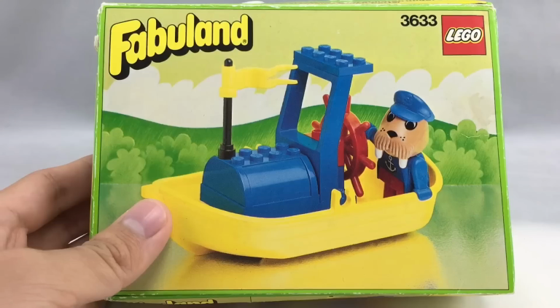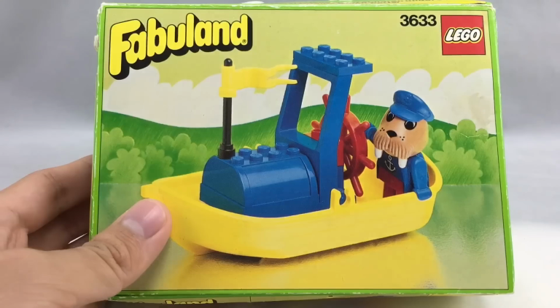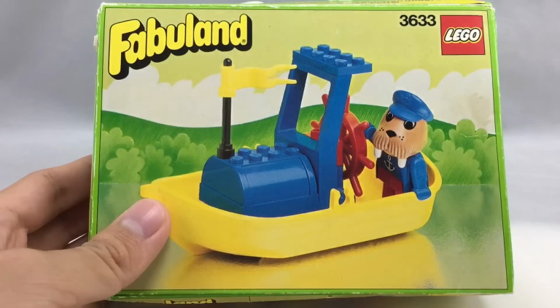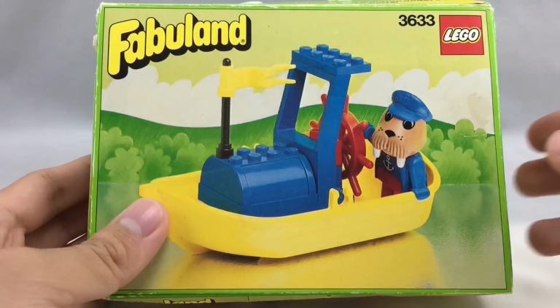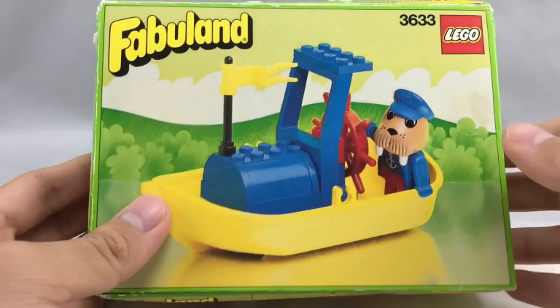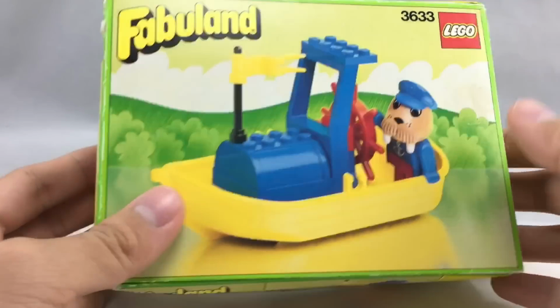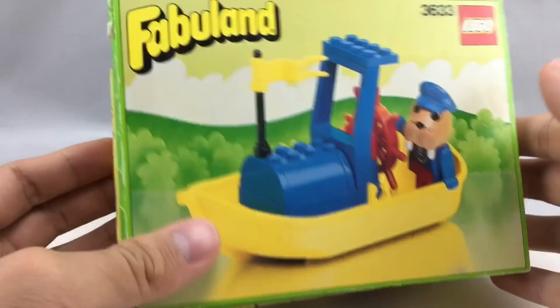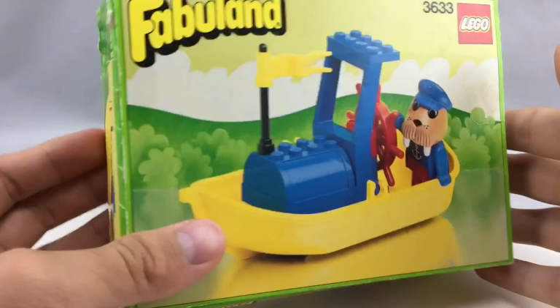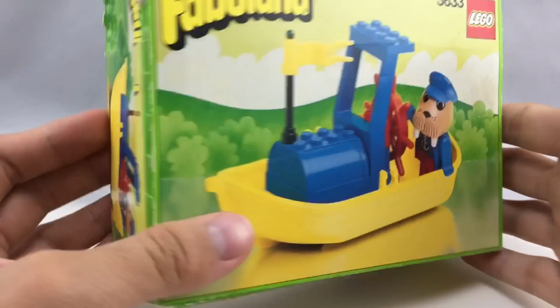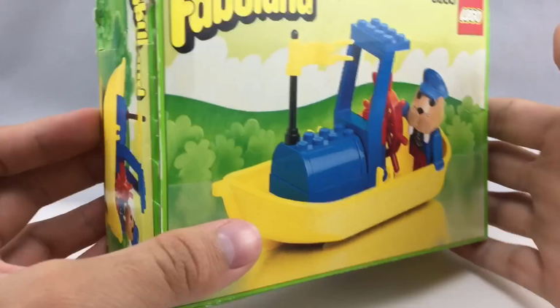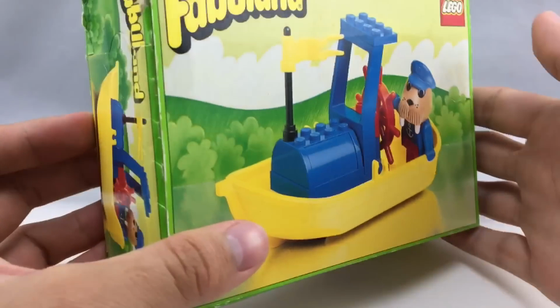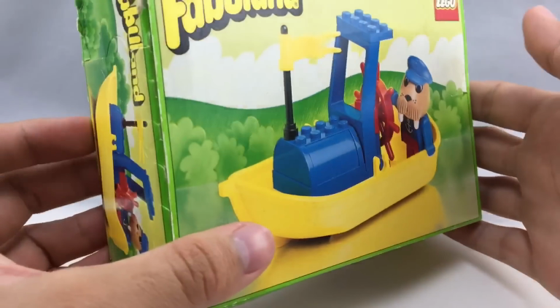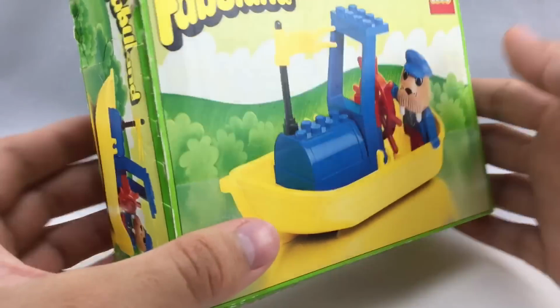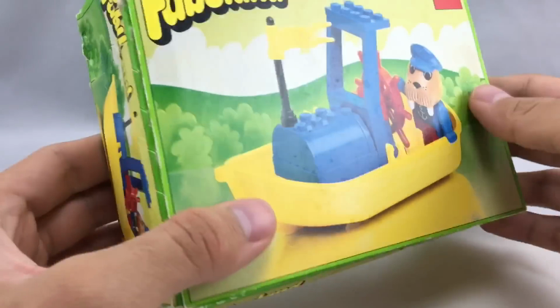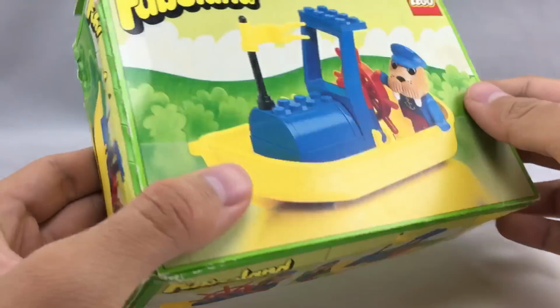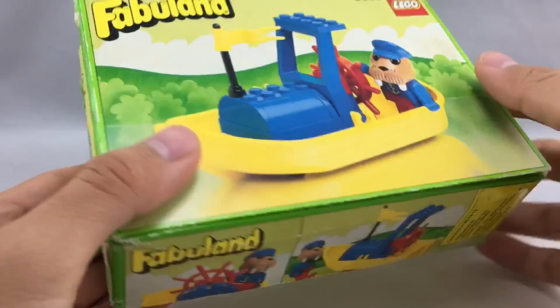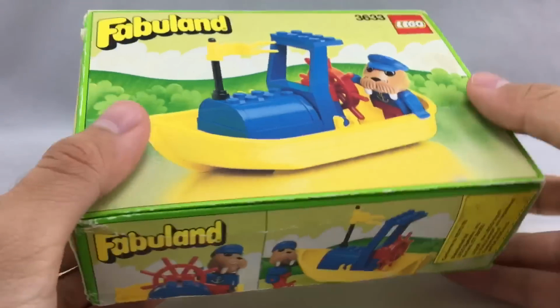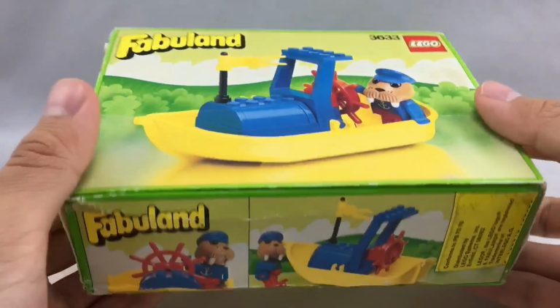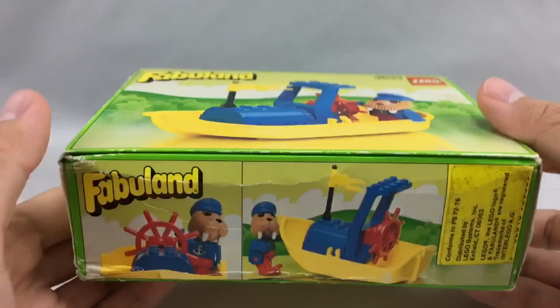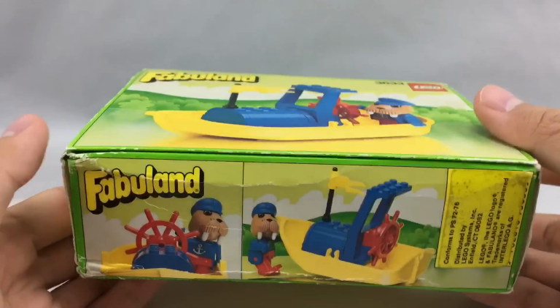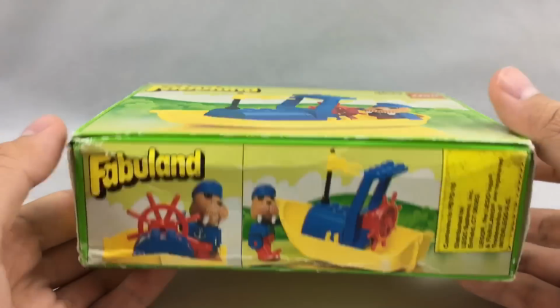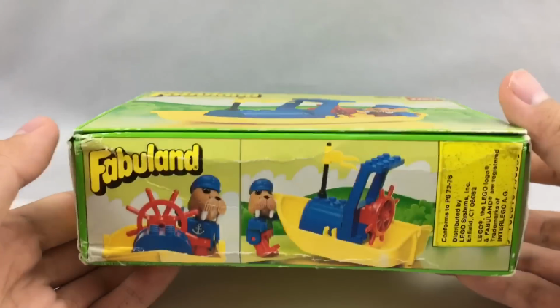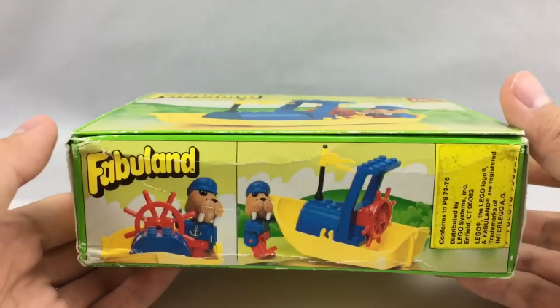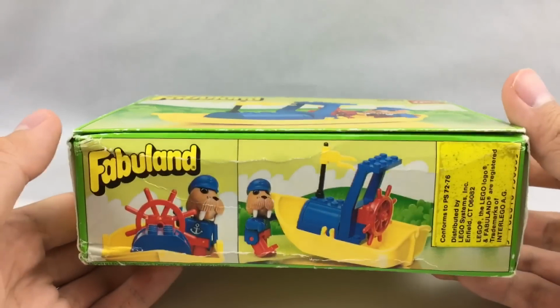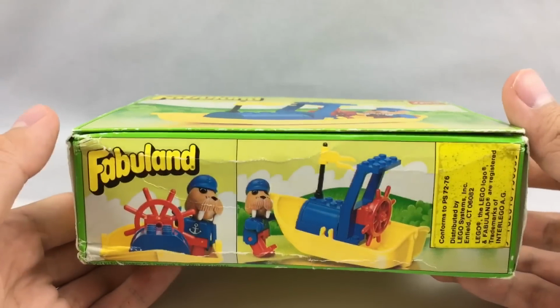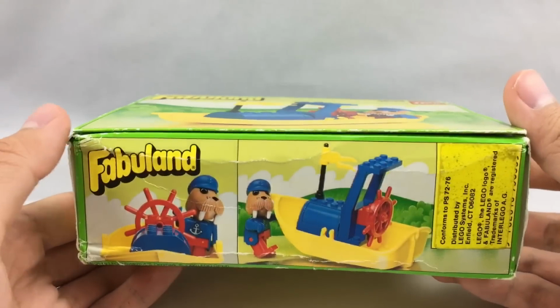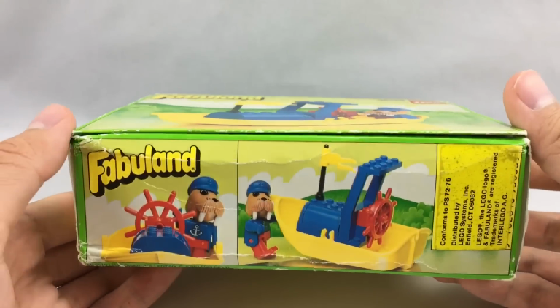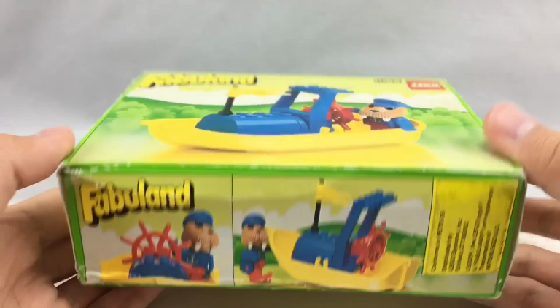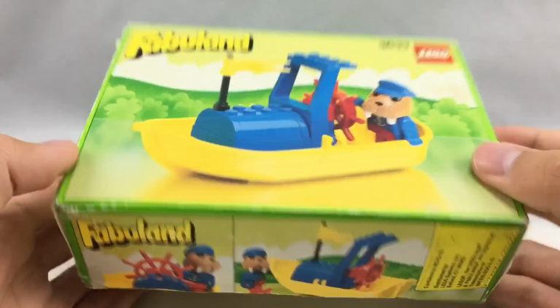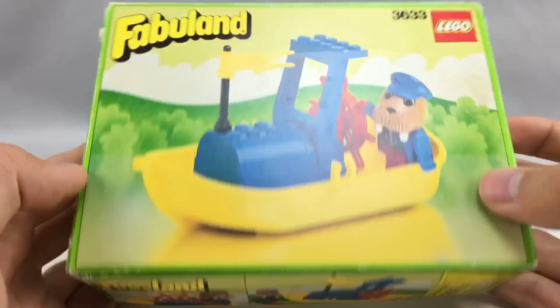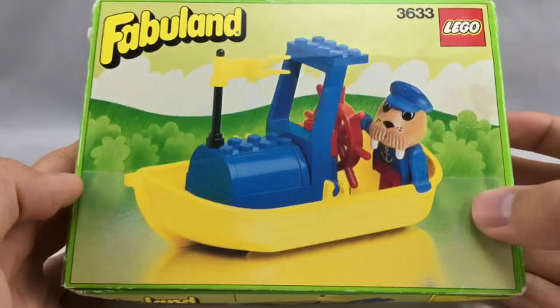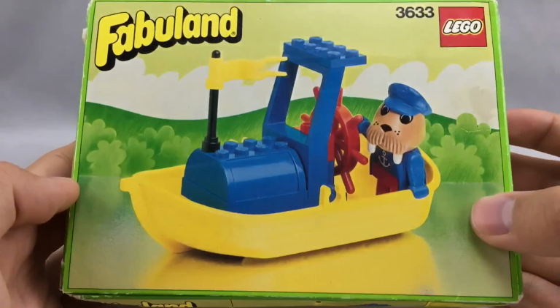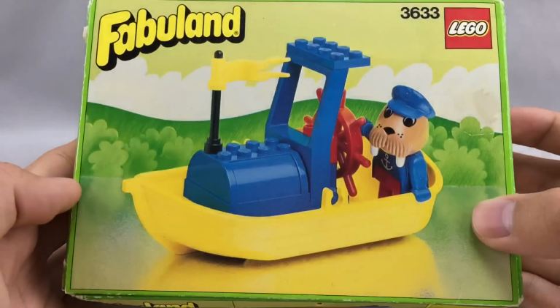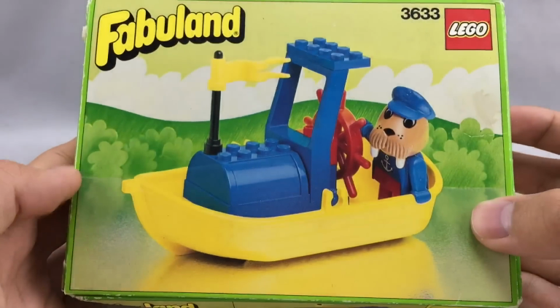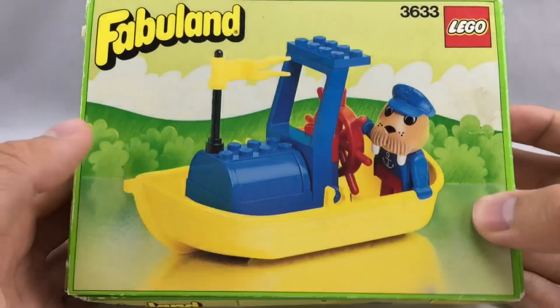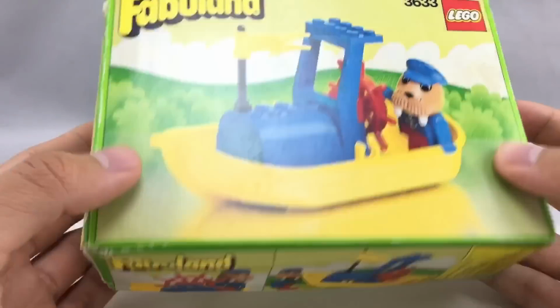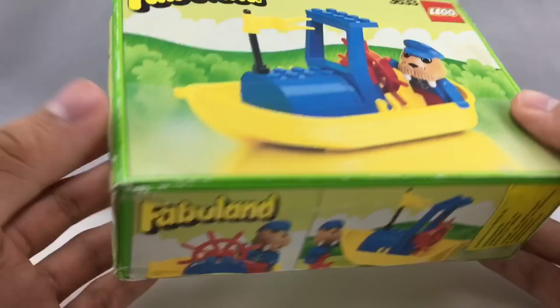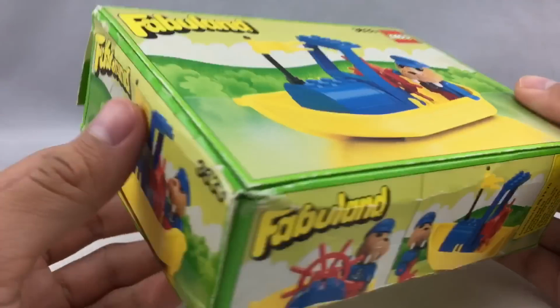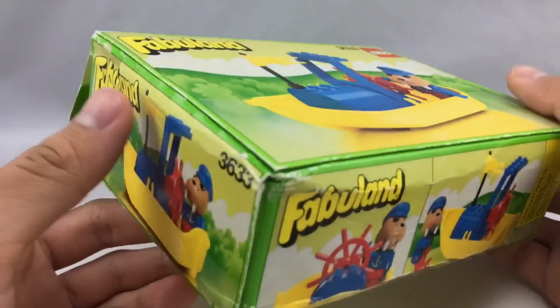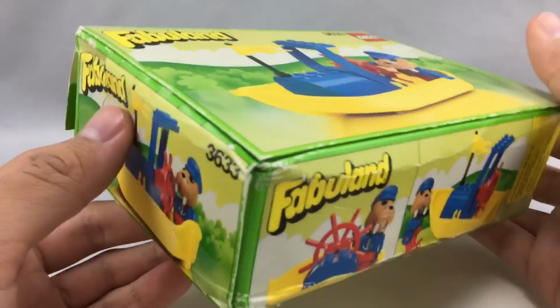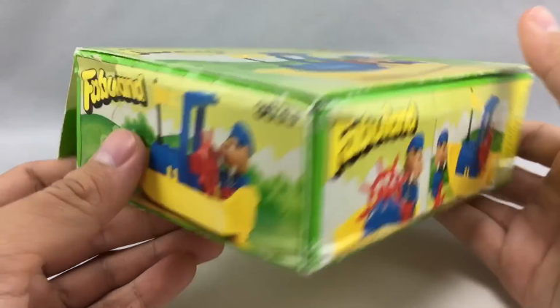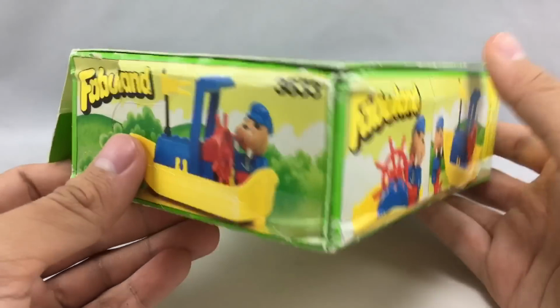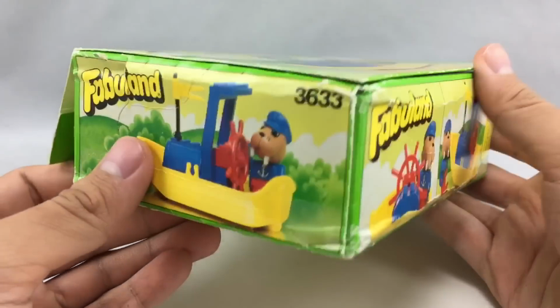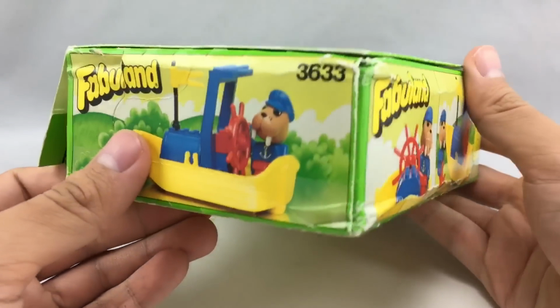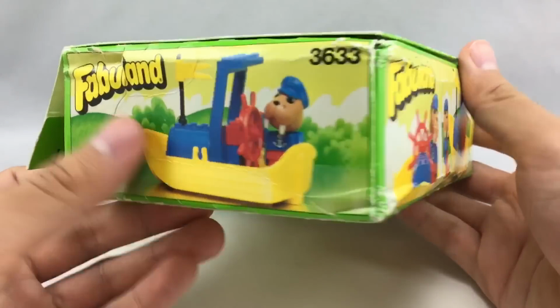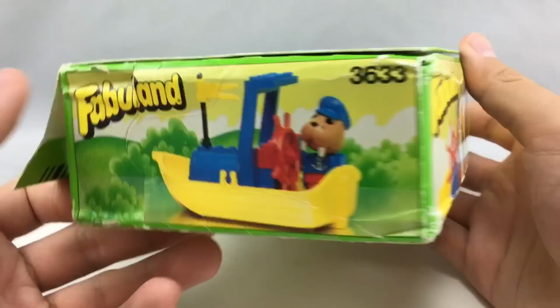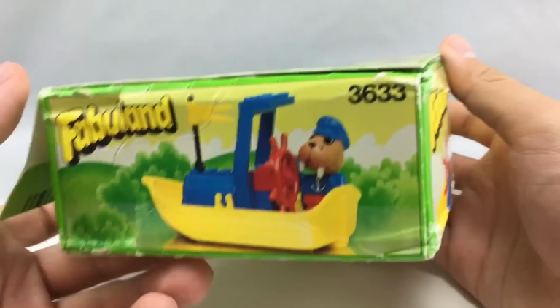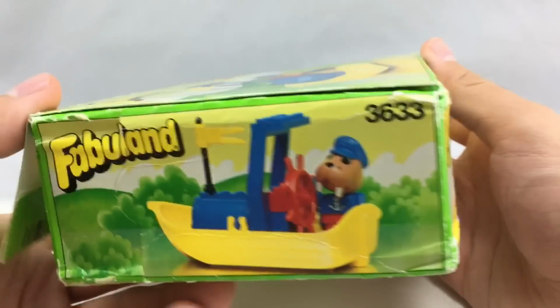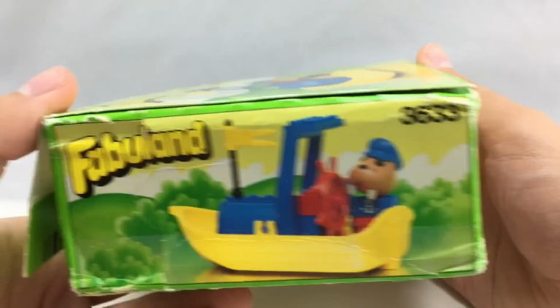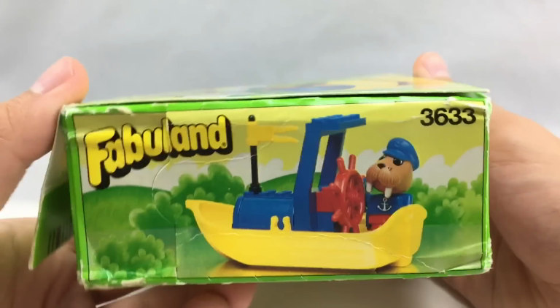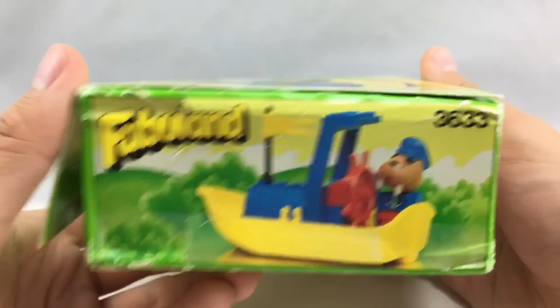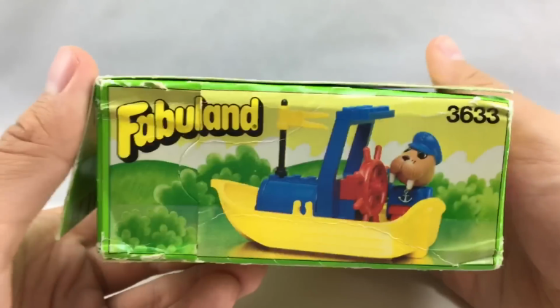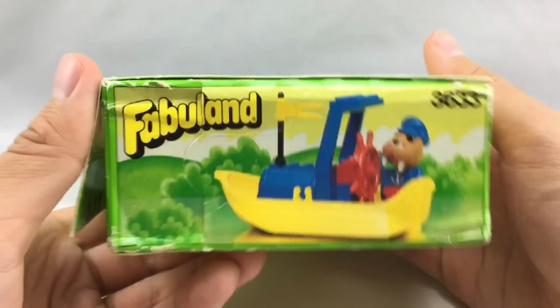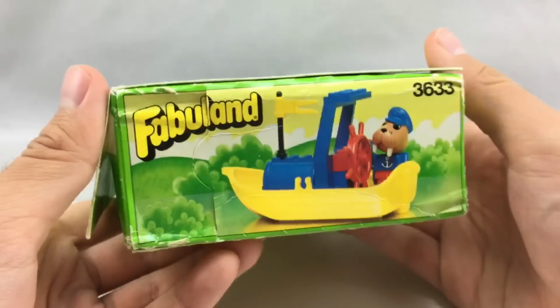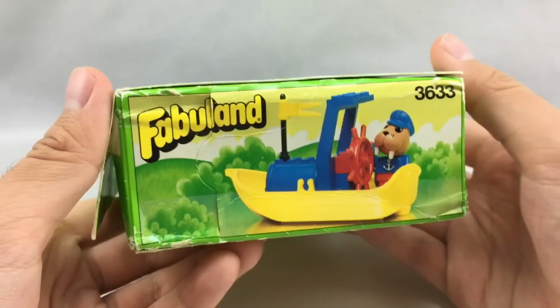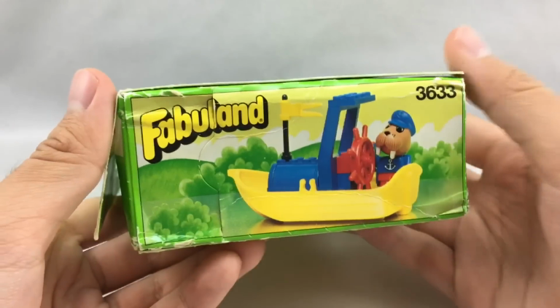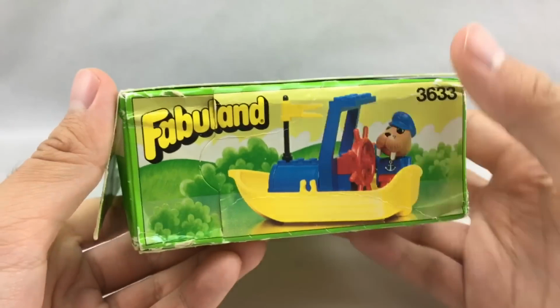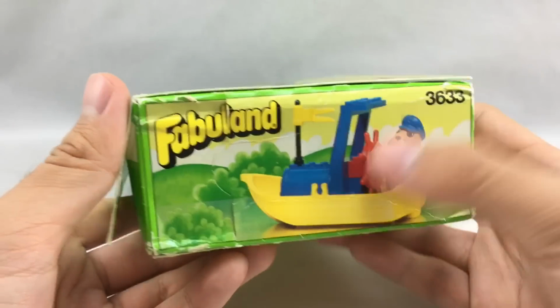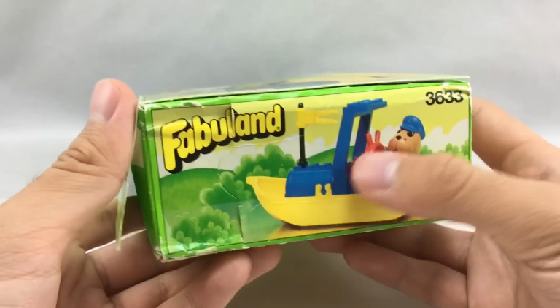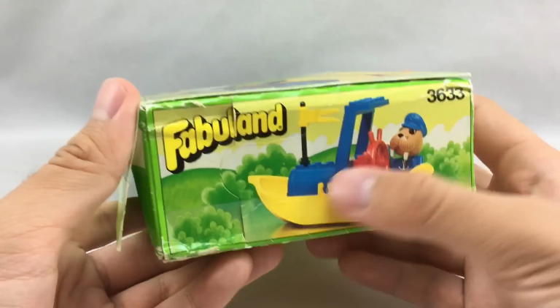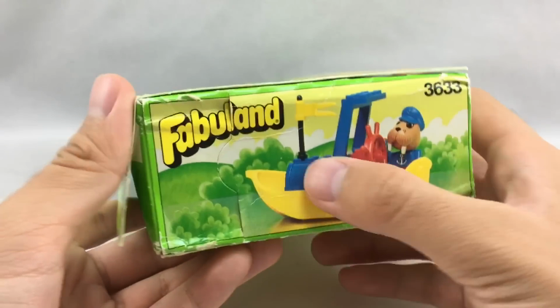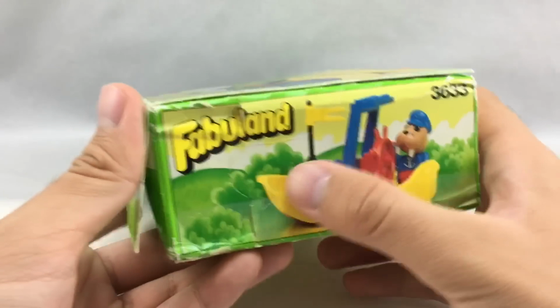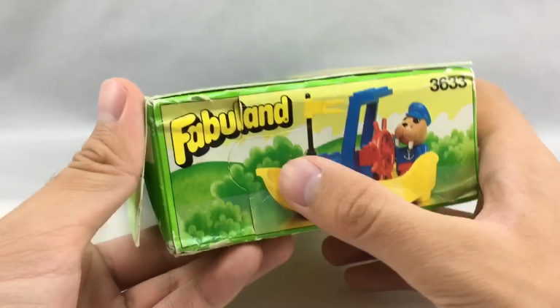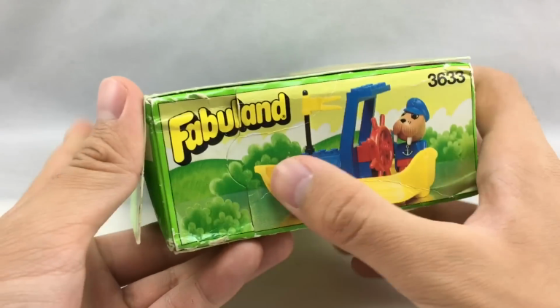Hello, Just2Good here, and today I'm reviewing a Lego Fabuland 1986 set — it's Walter Walrus in his motorboat.